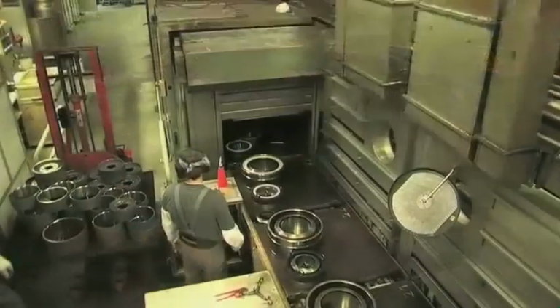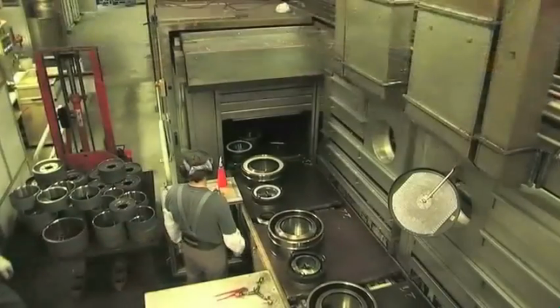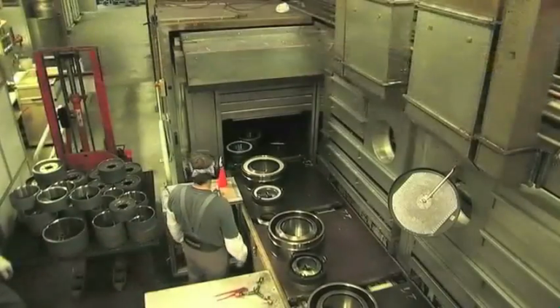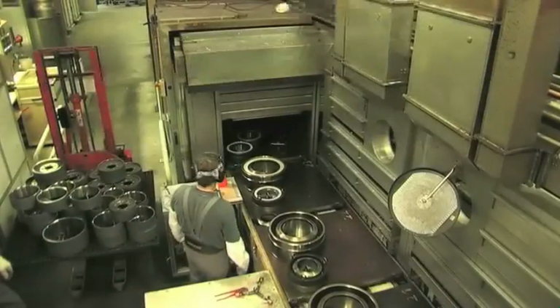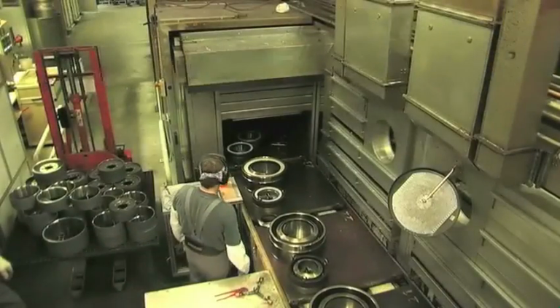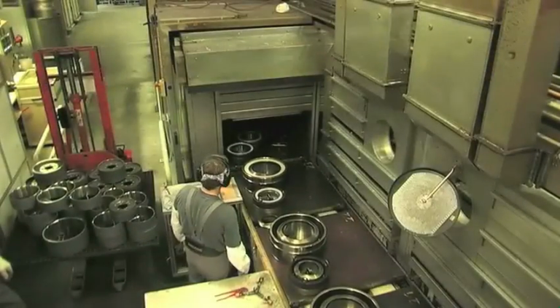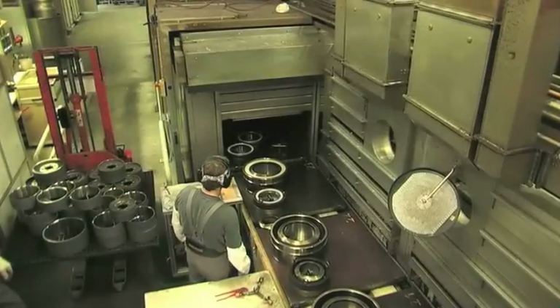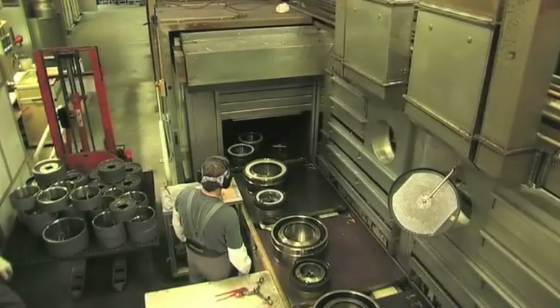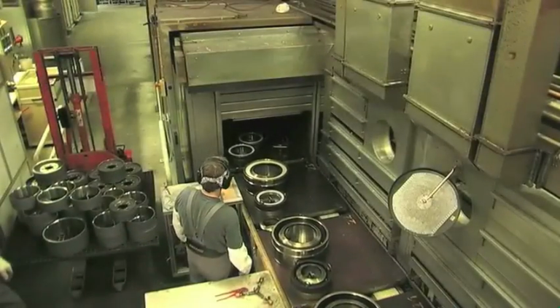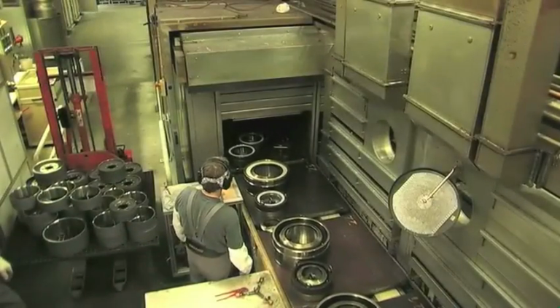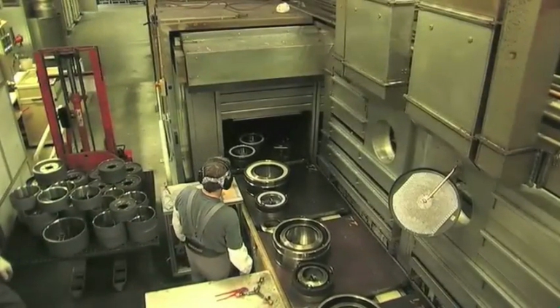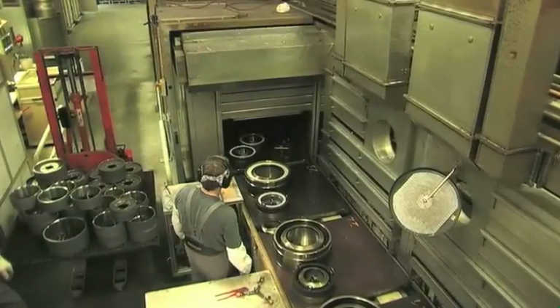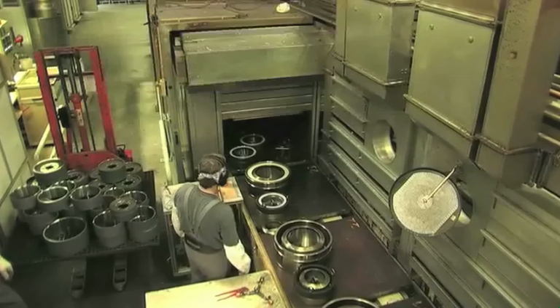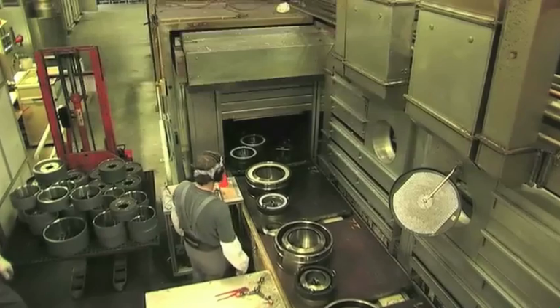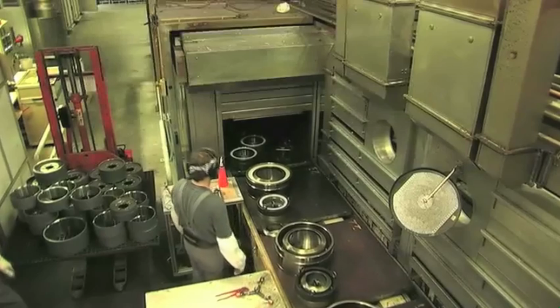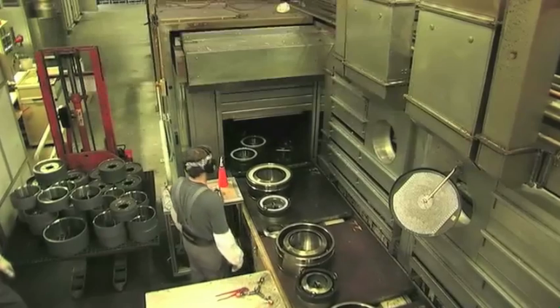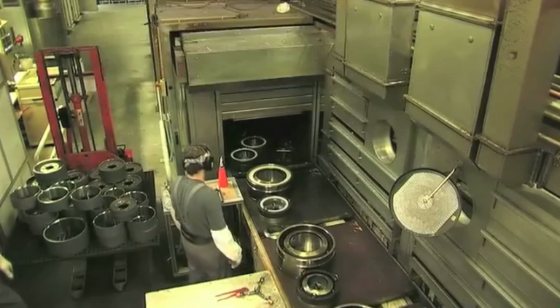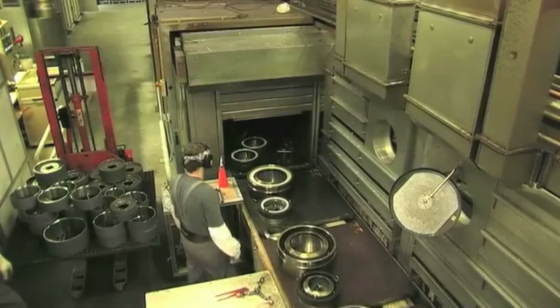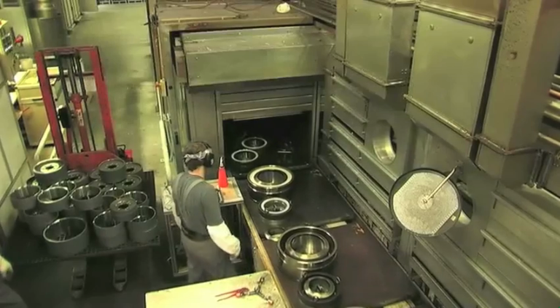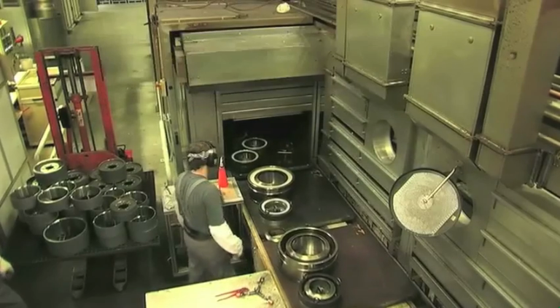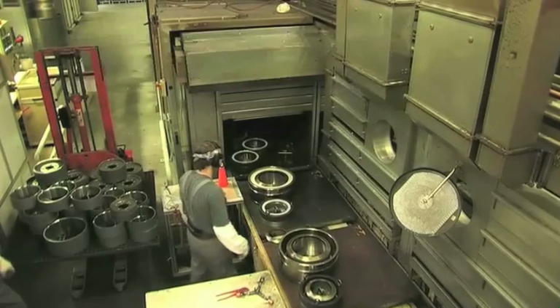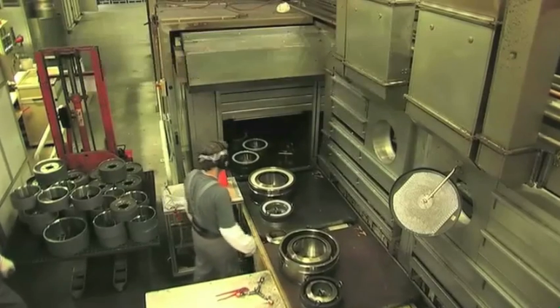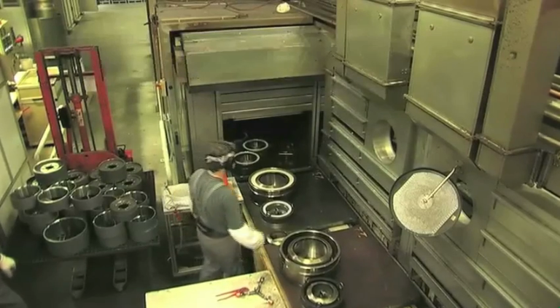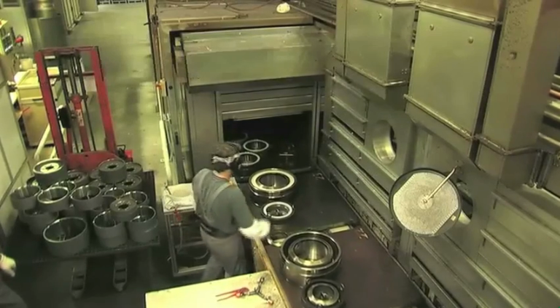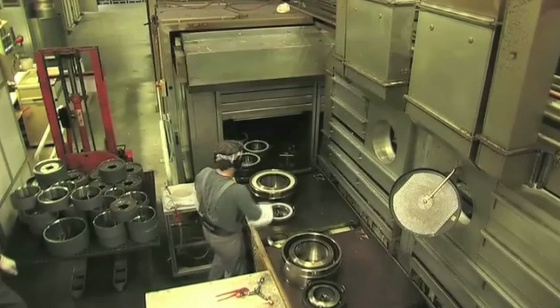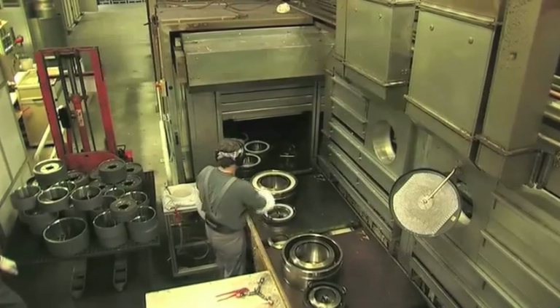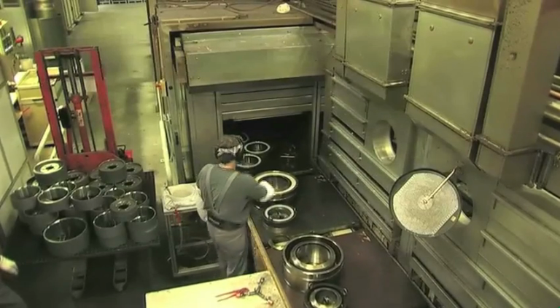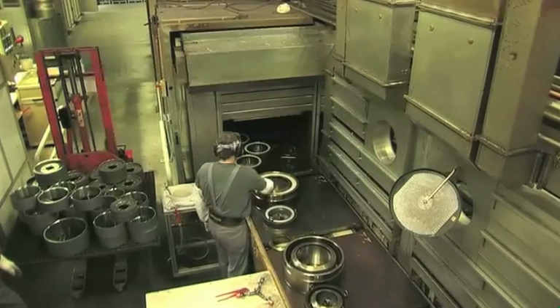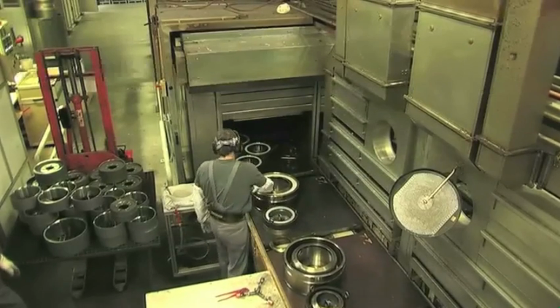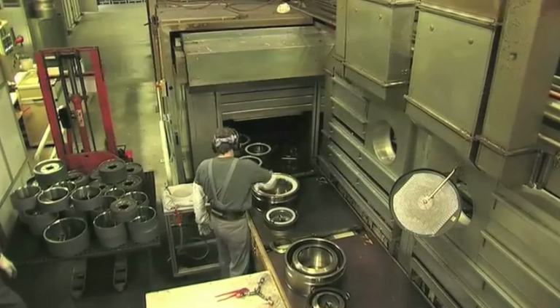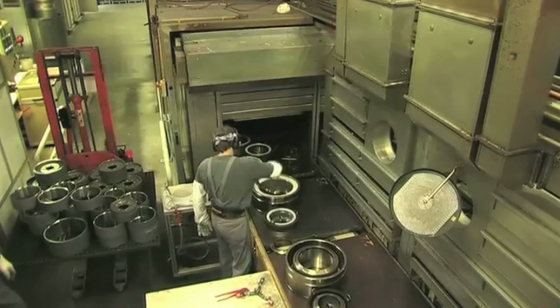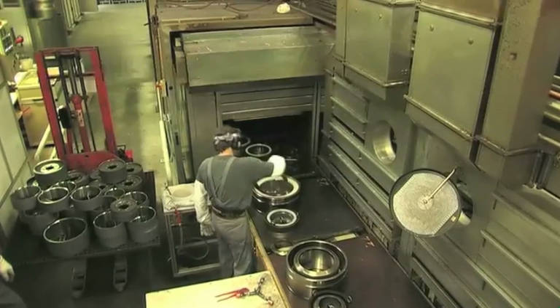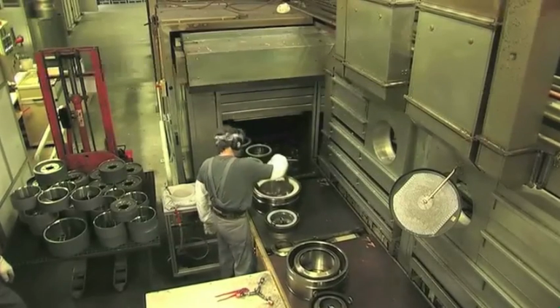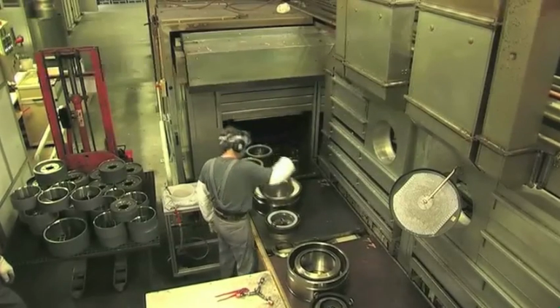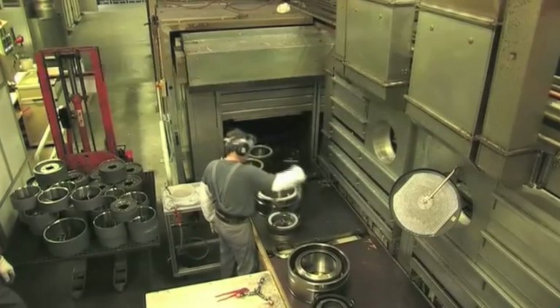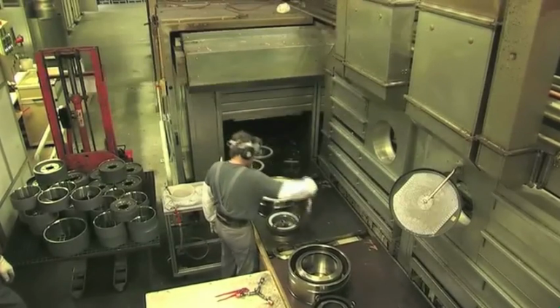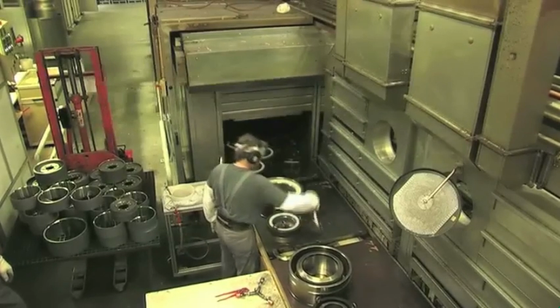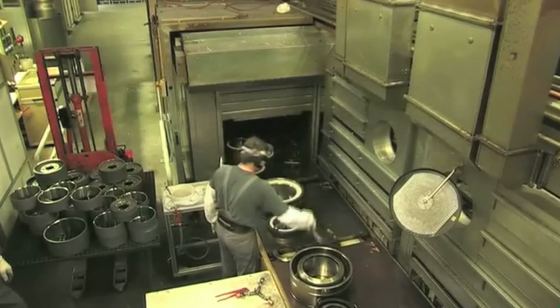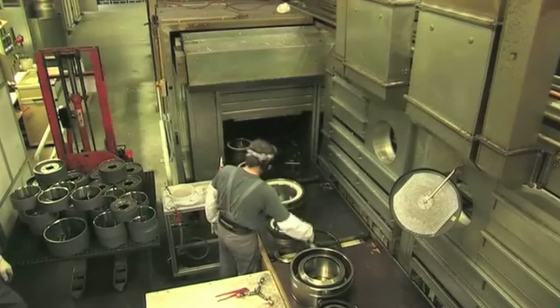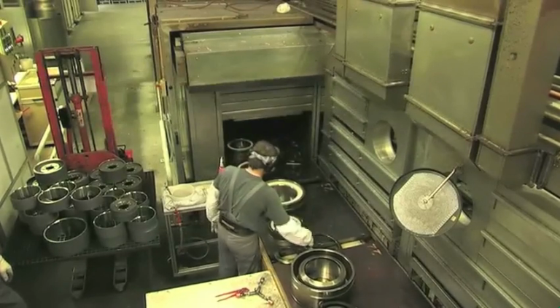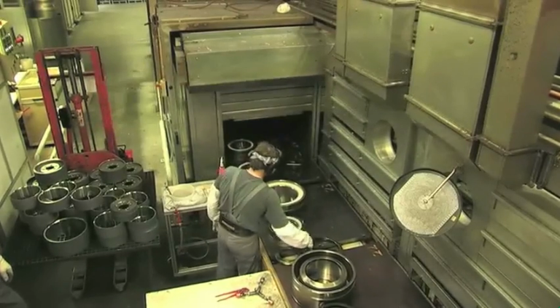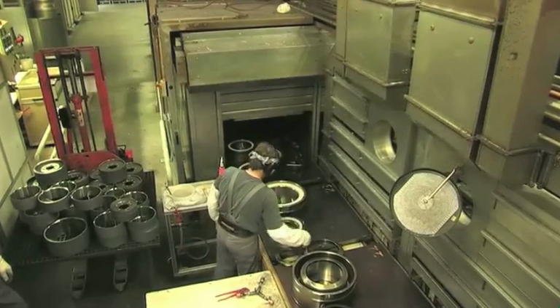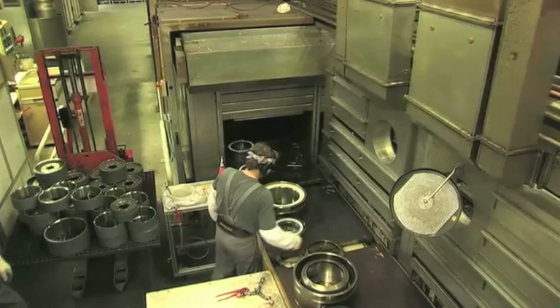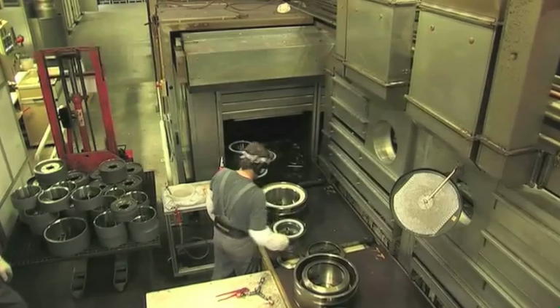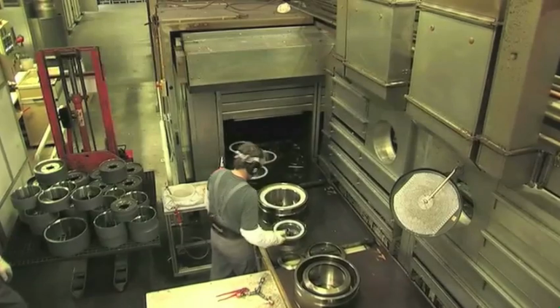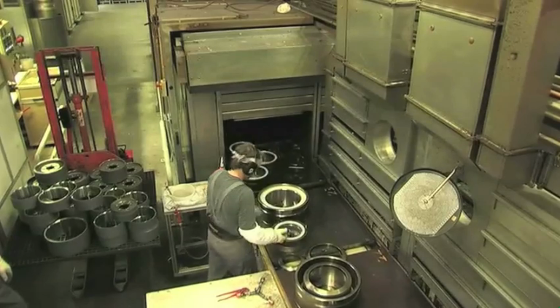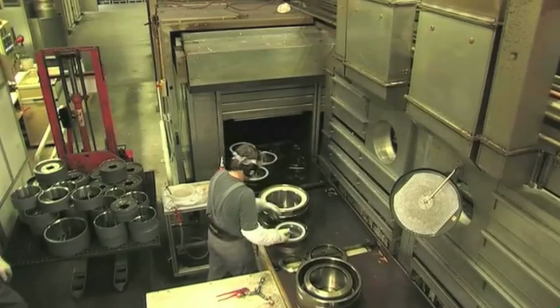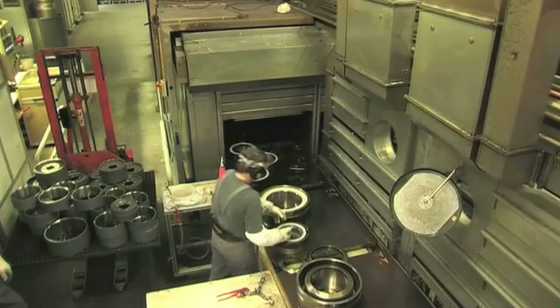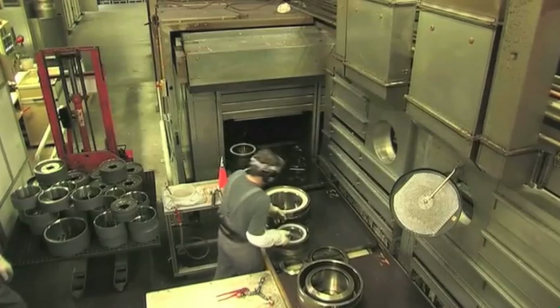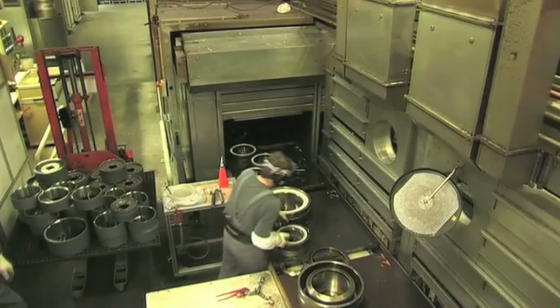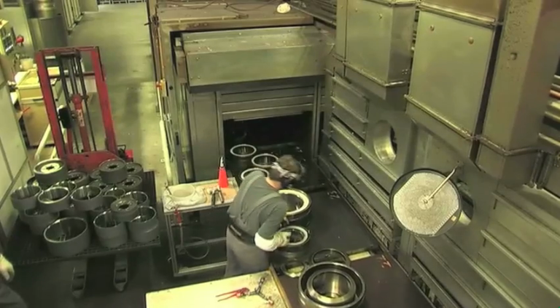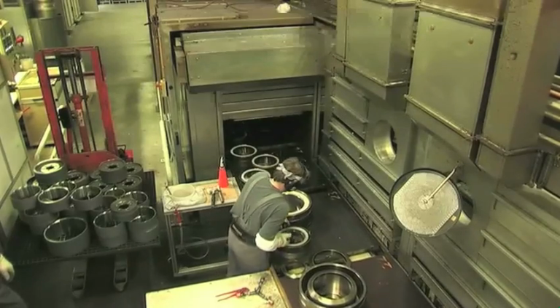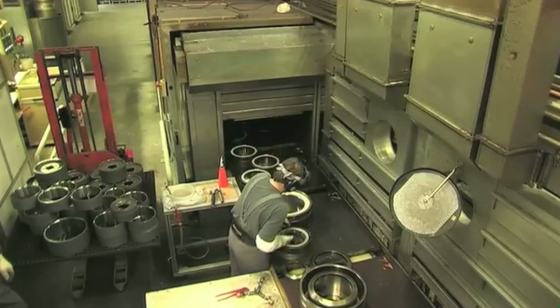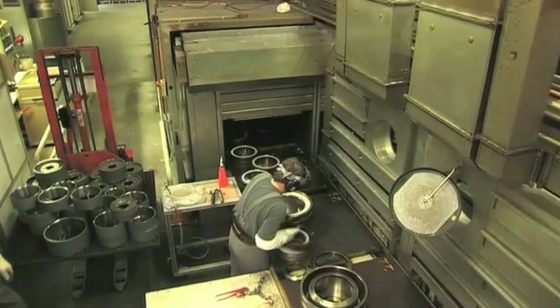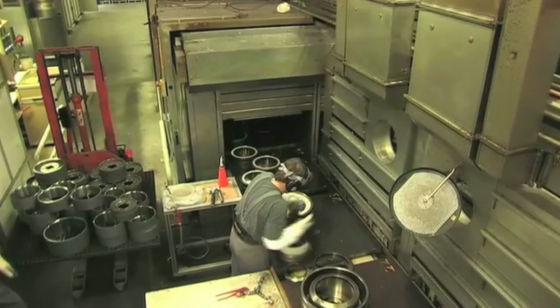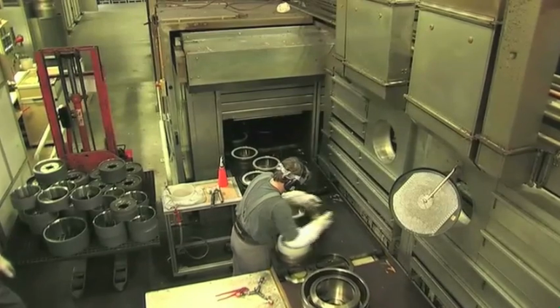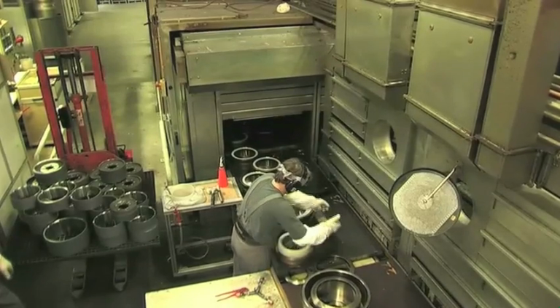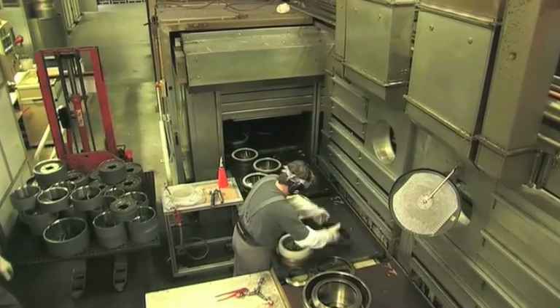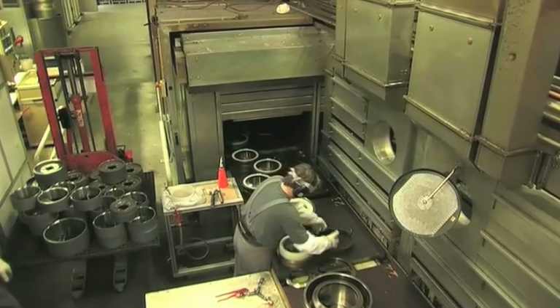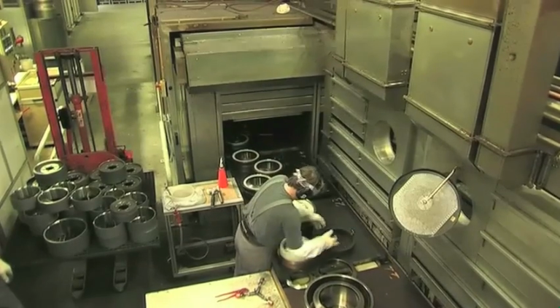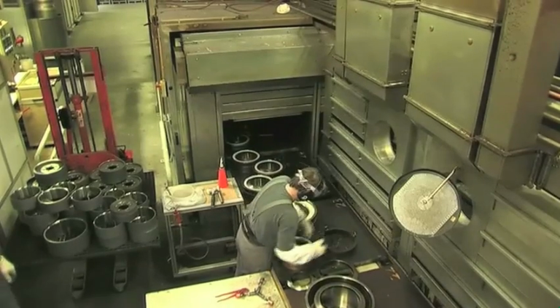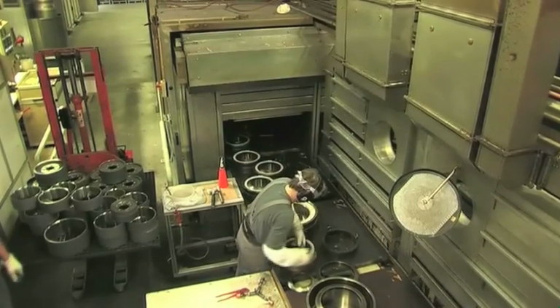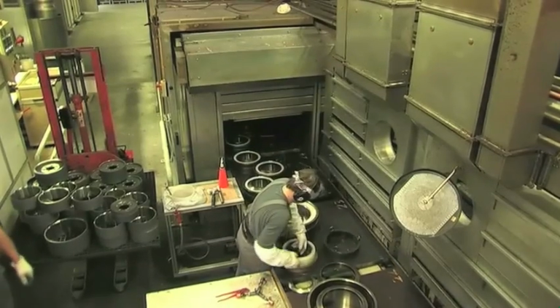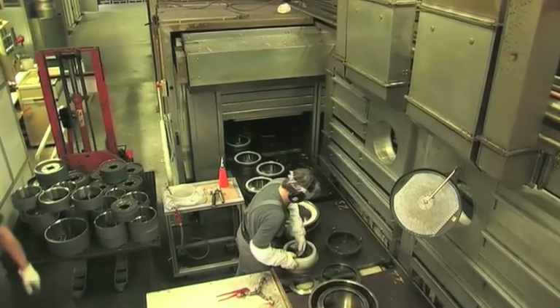After approximately 40 minutes, the wheel treads are hard enough for demoulding. The moulds are cleaned and prepared for the next casting.